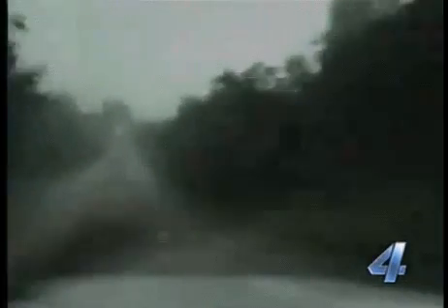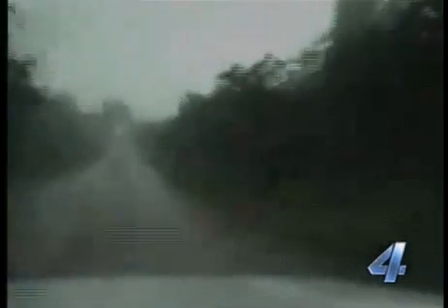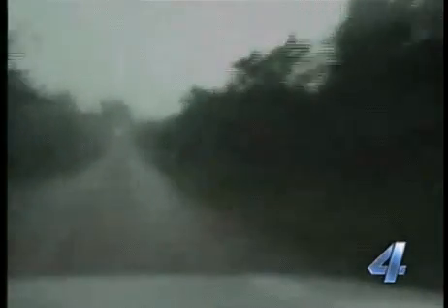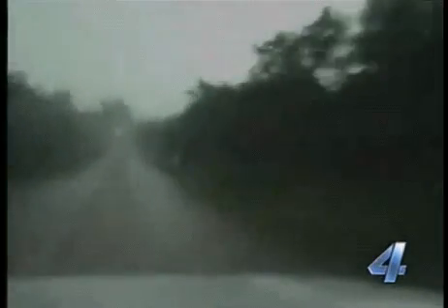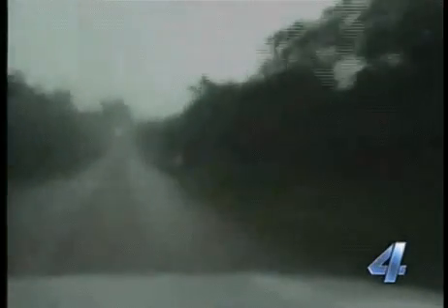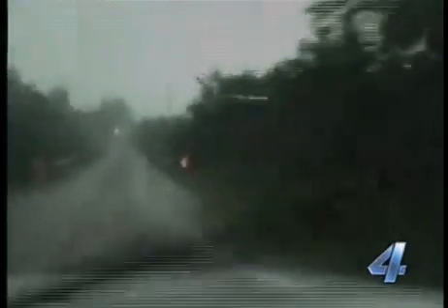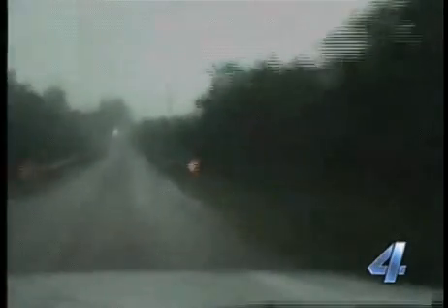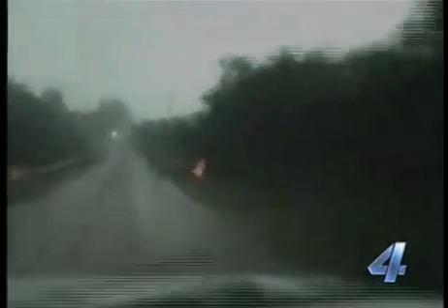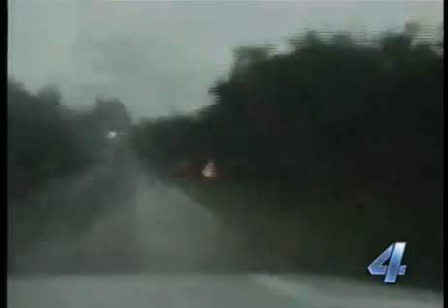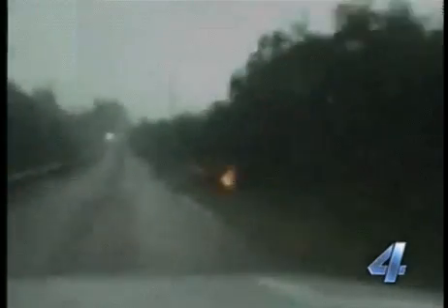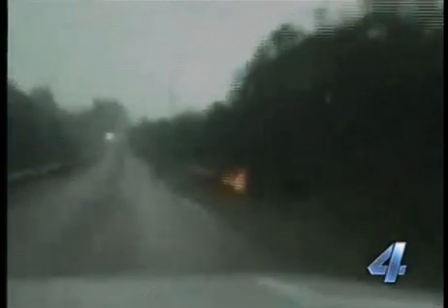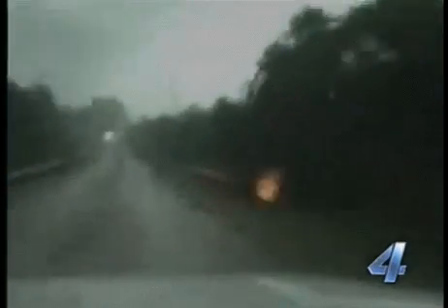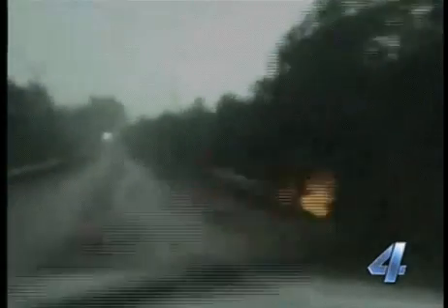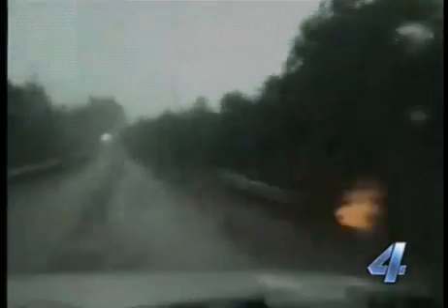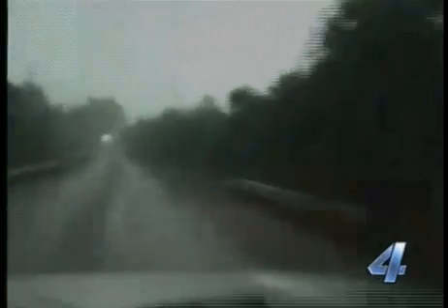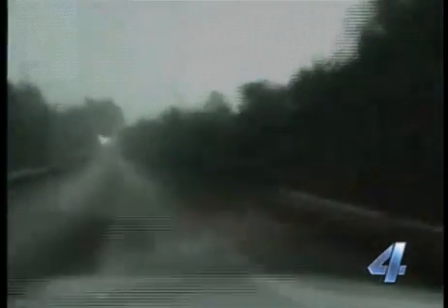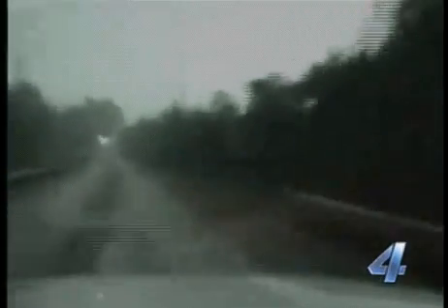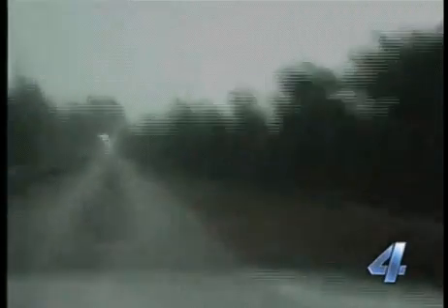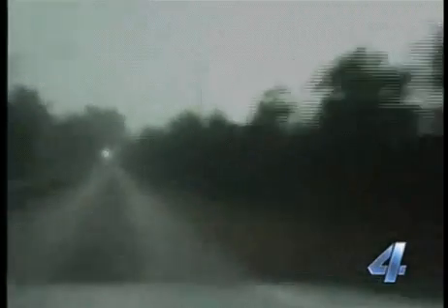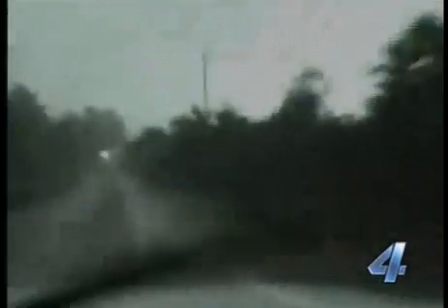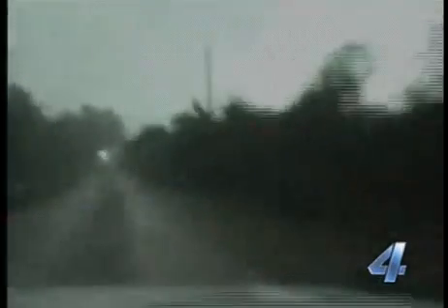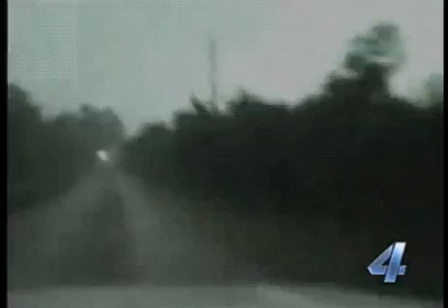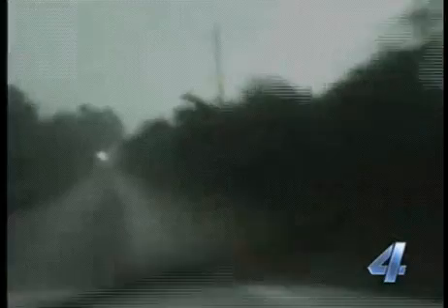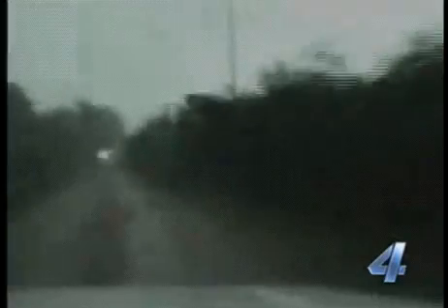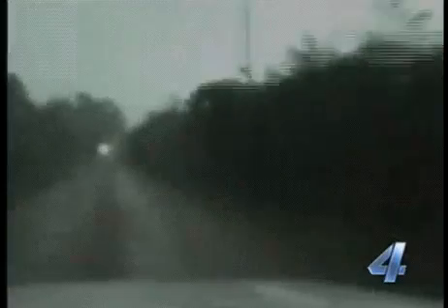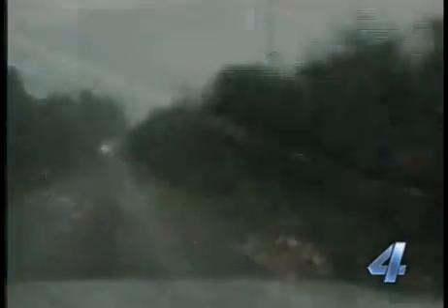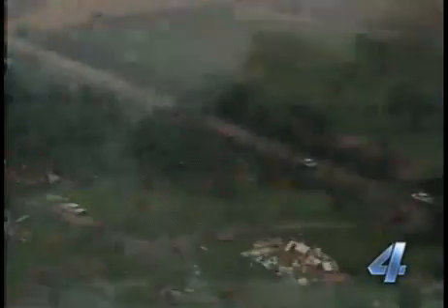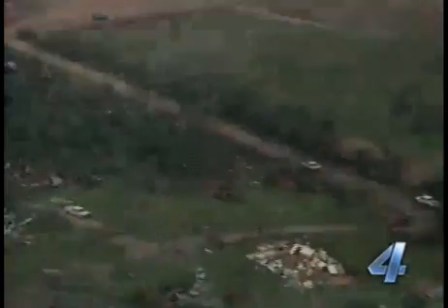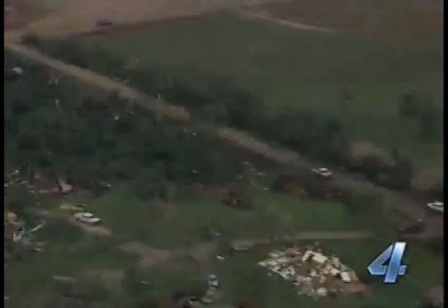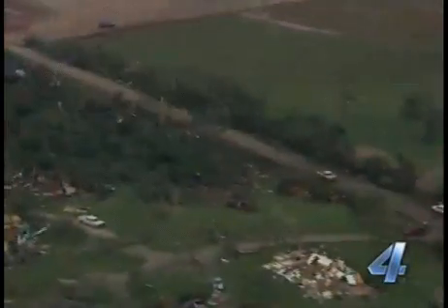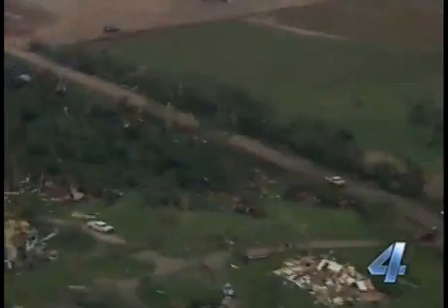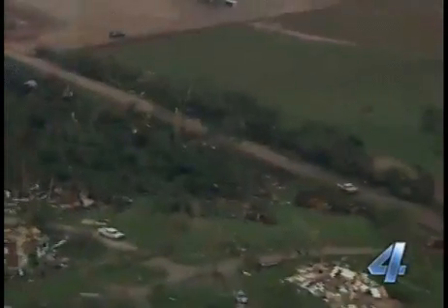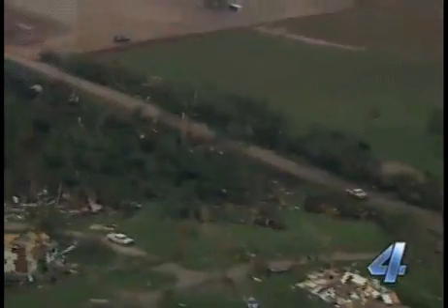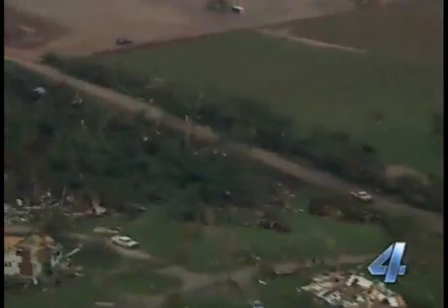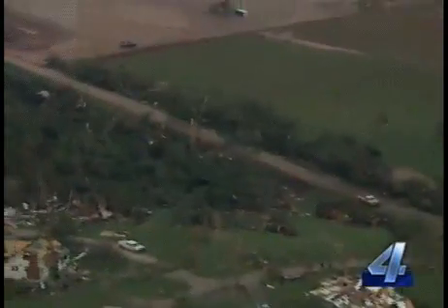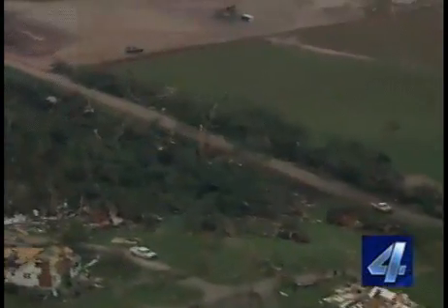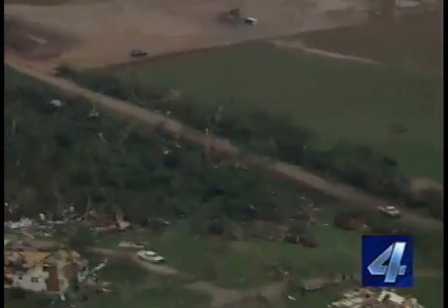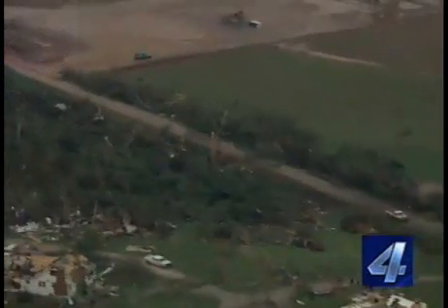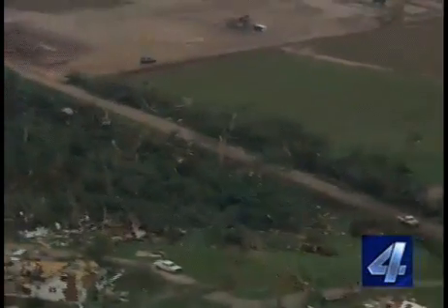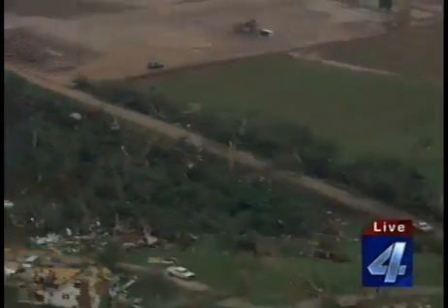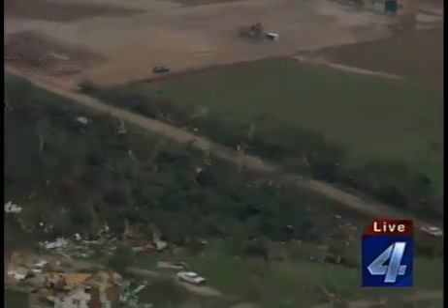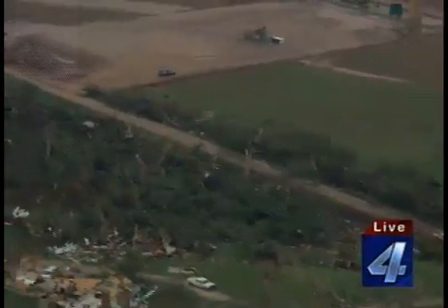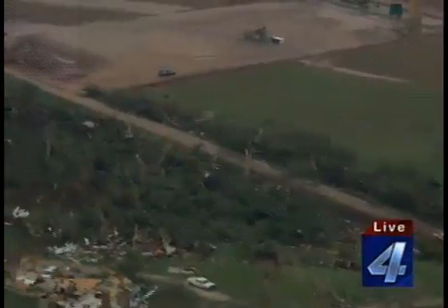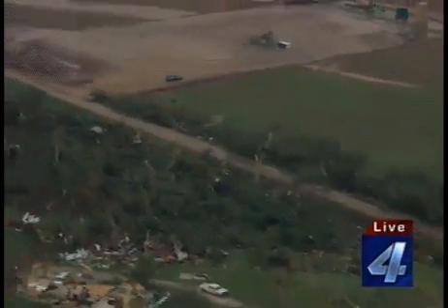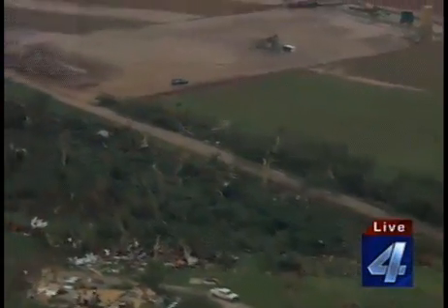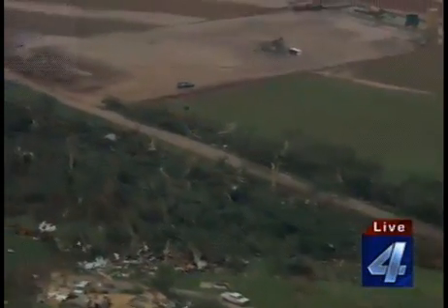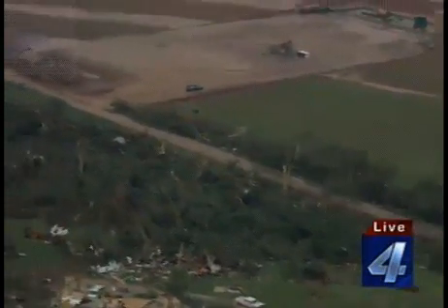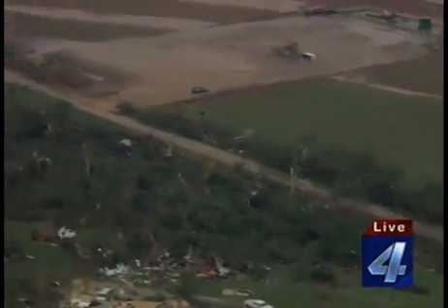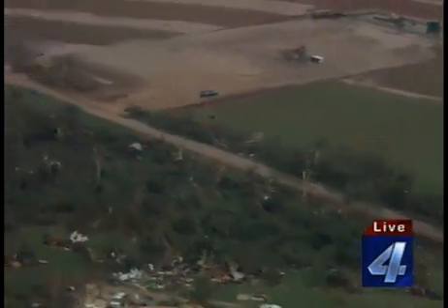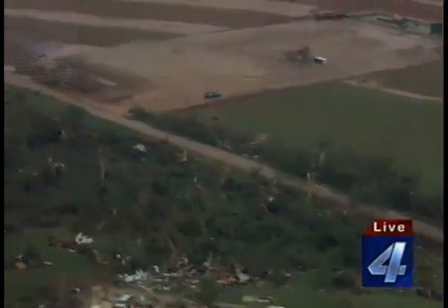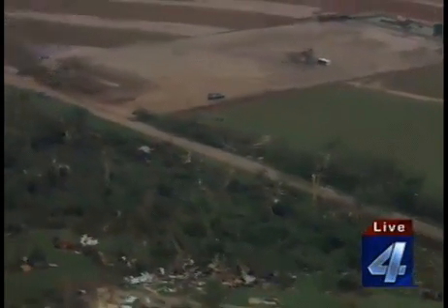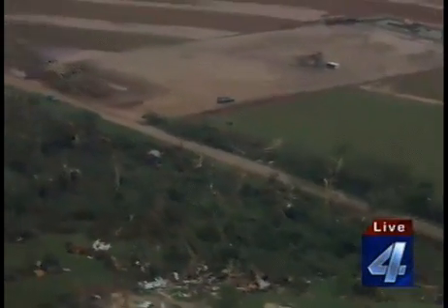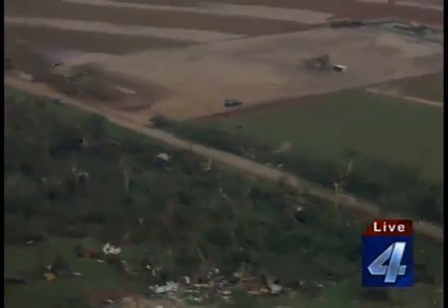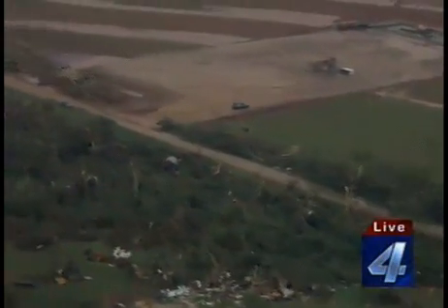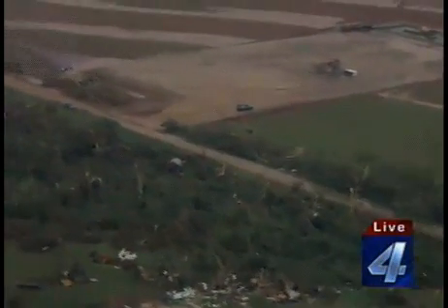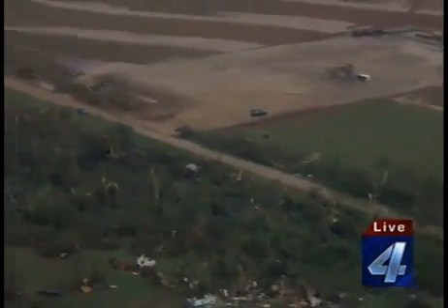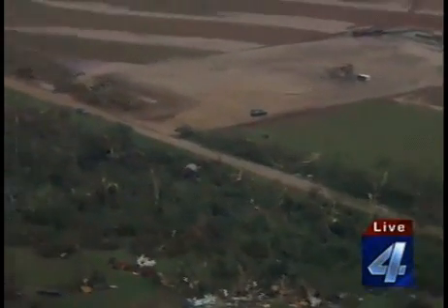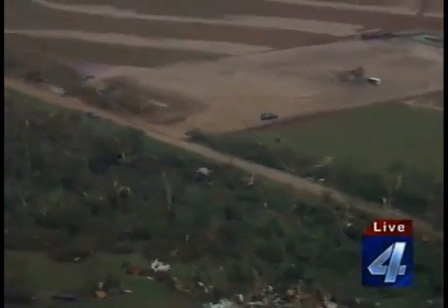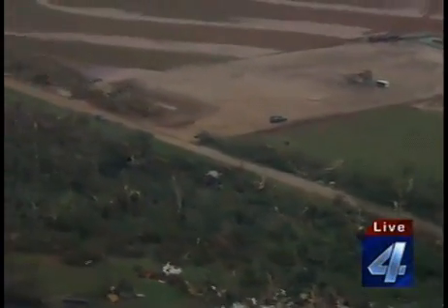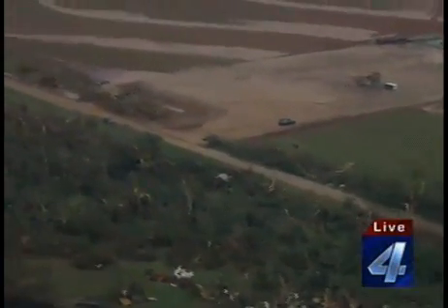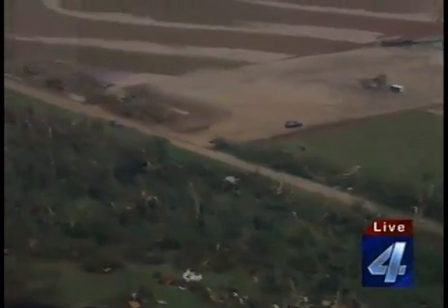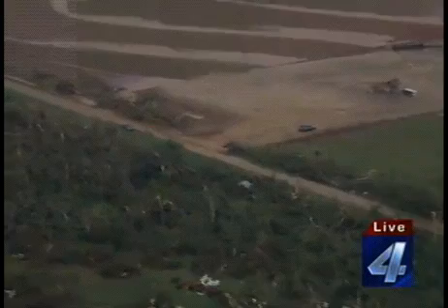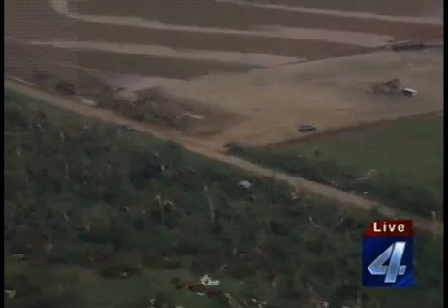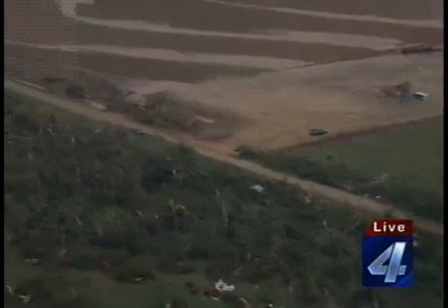That's the tornado that produced all this damage in Canadian County up into Logan County. Jim Gardner now joins us again live with an update.